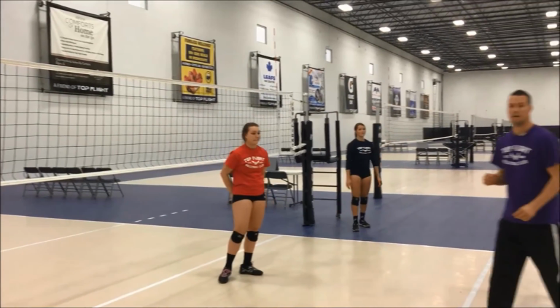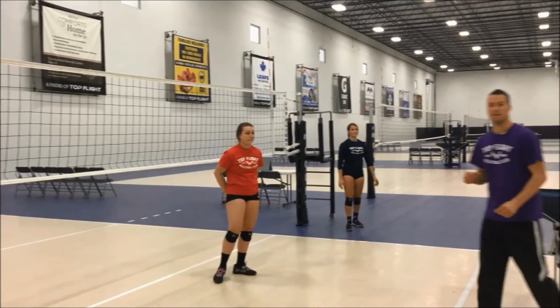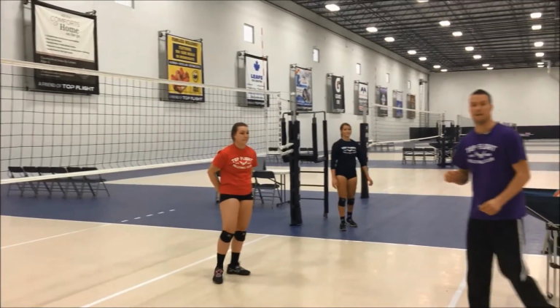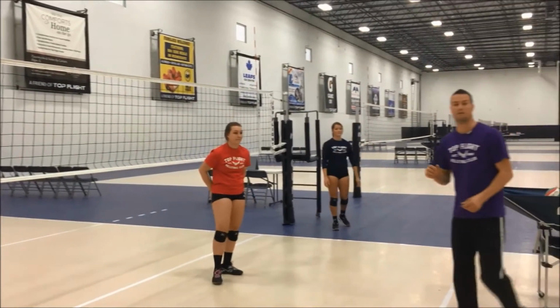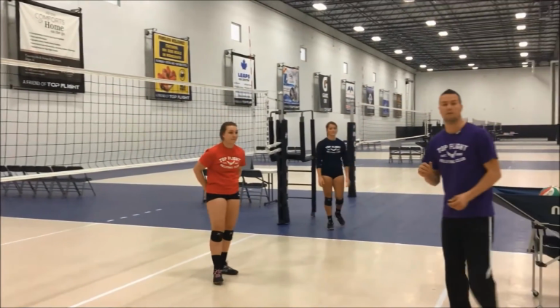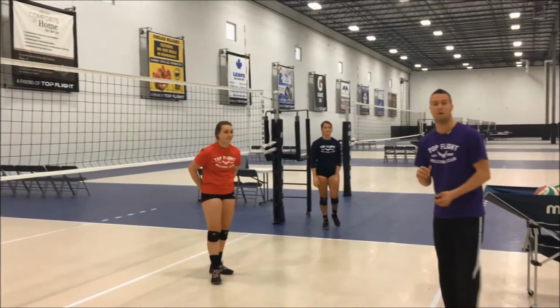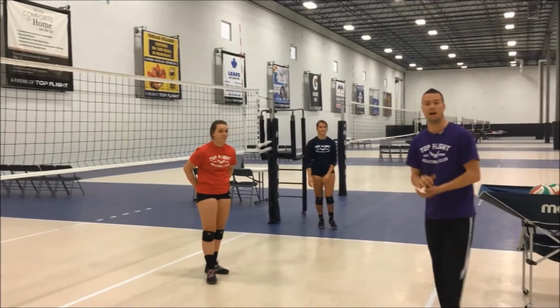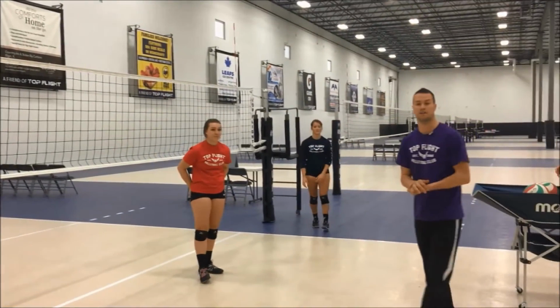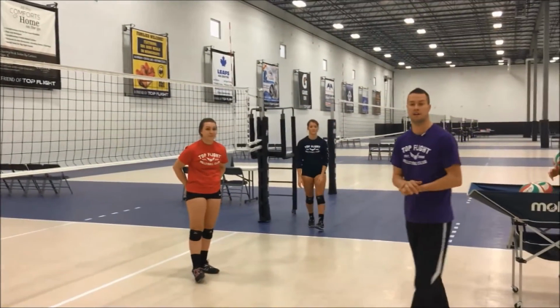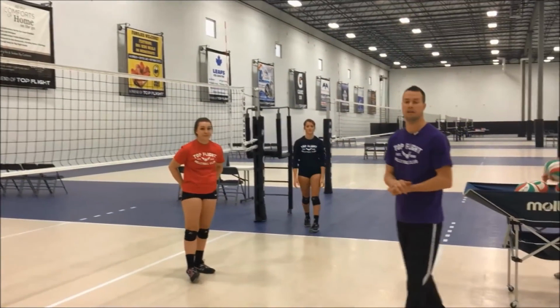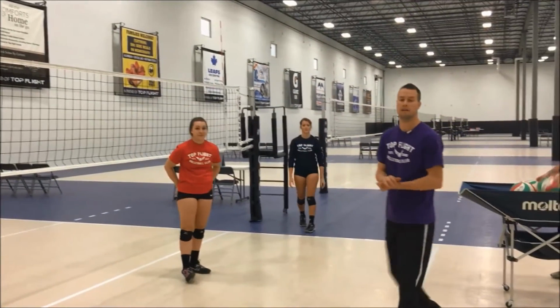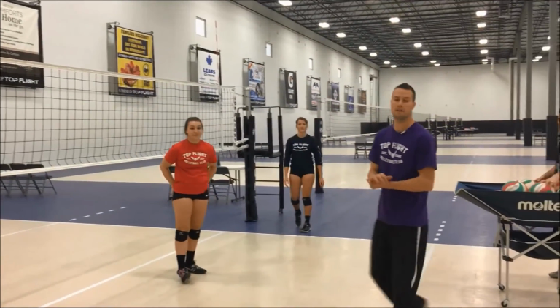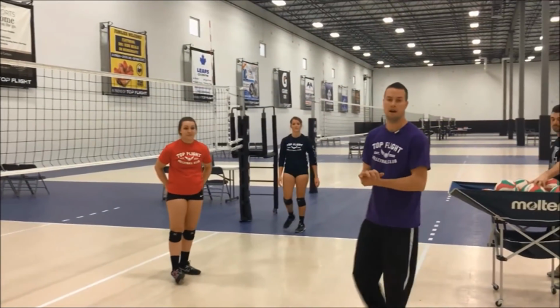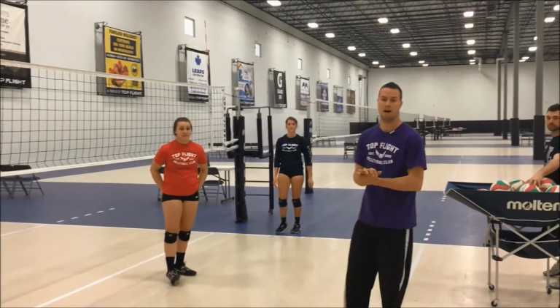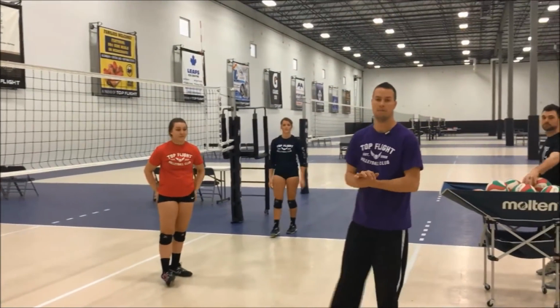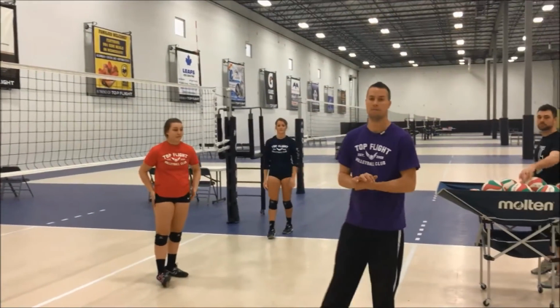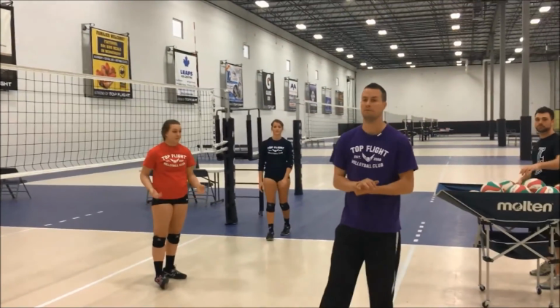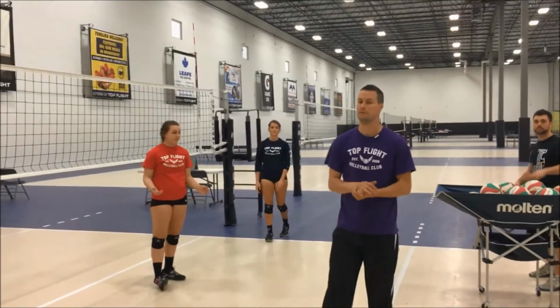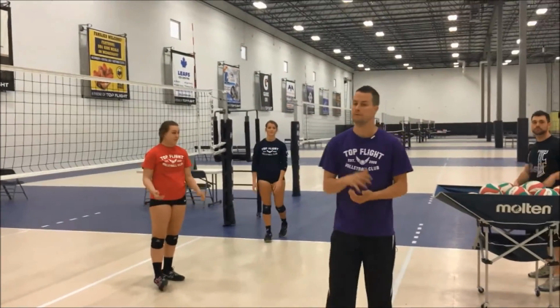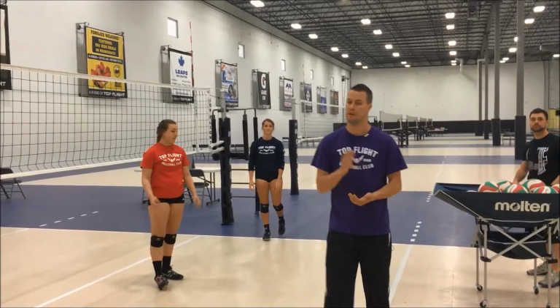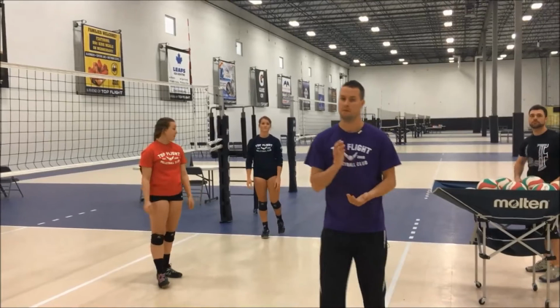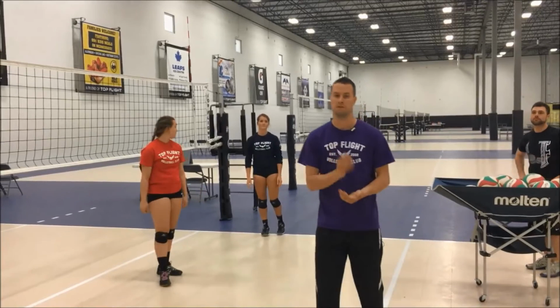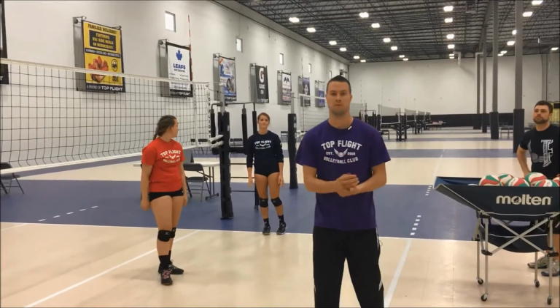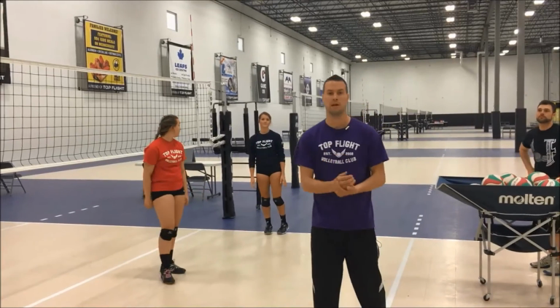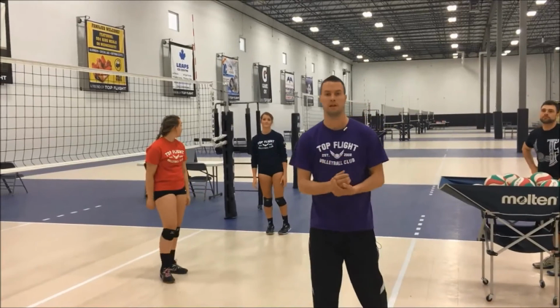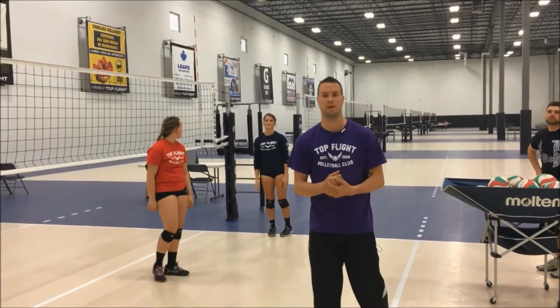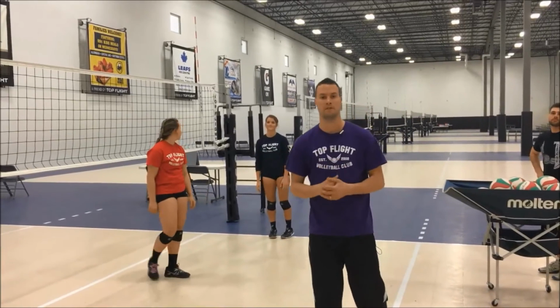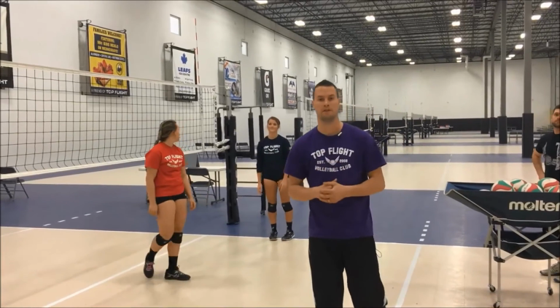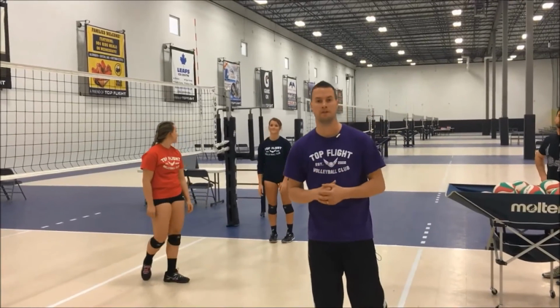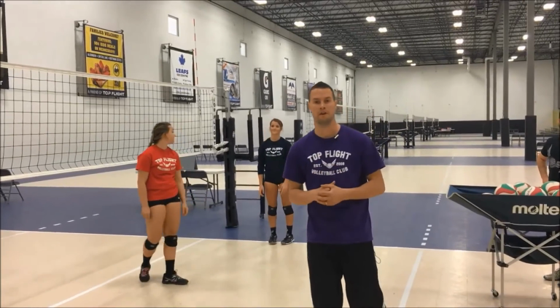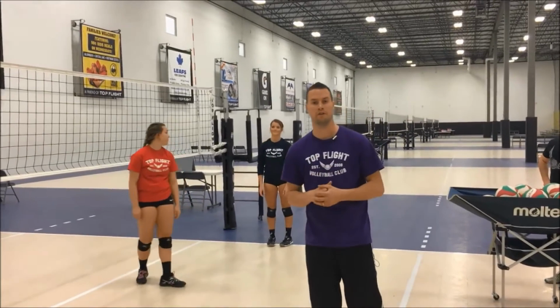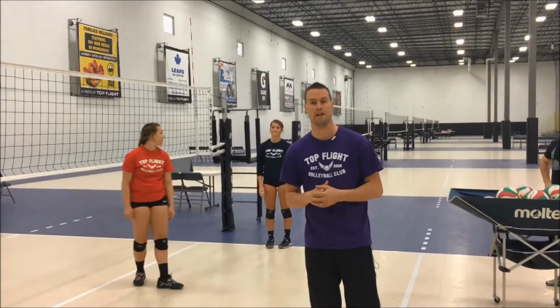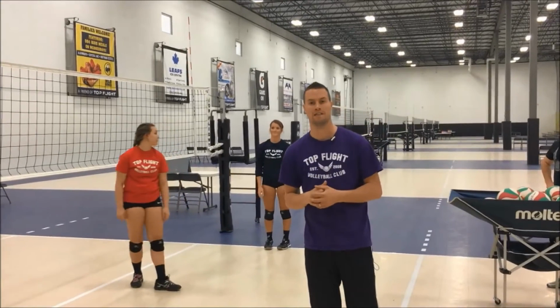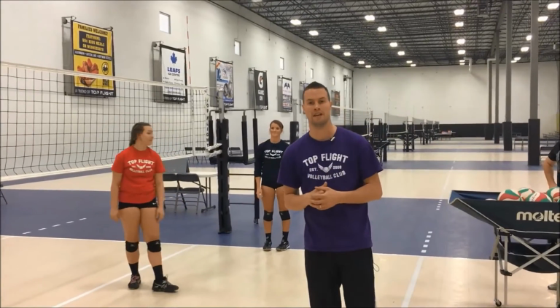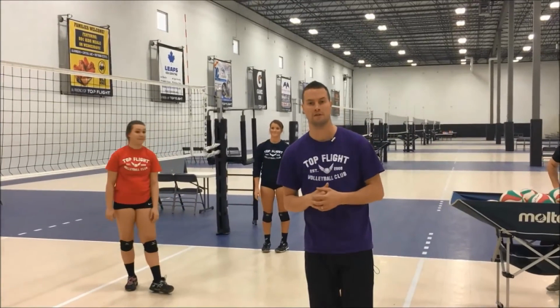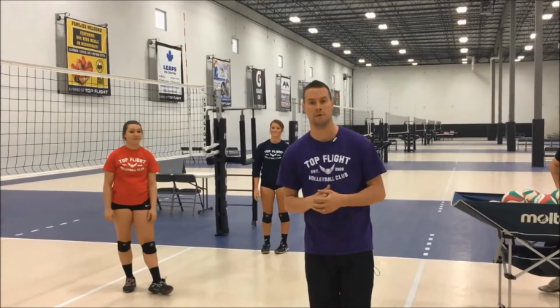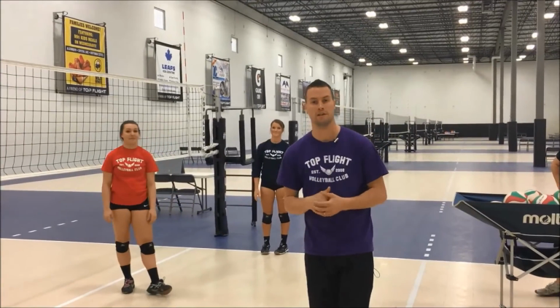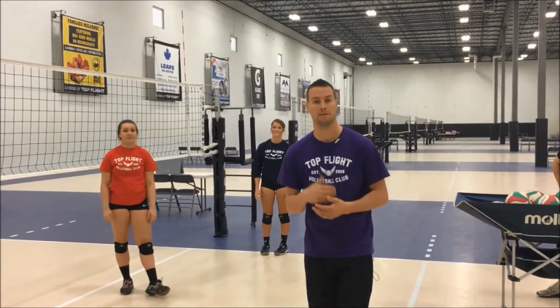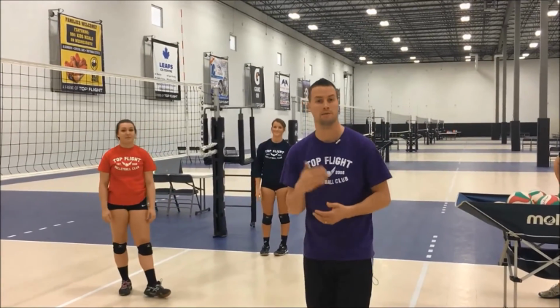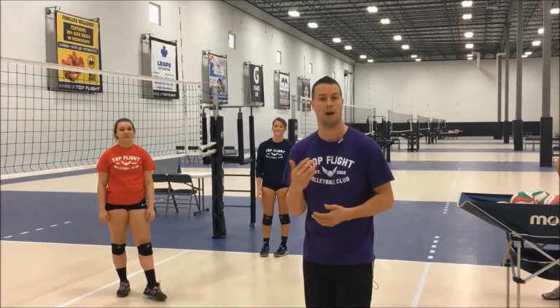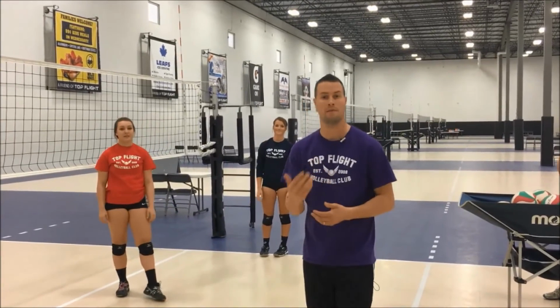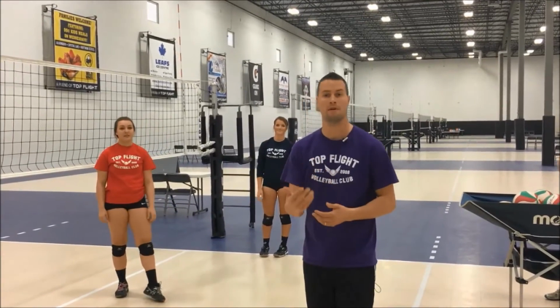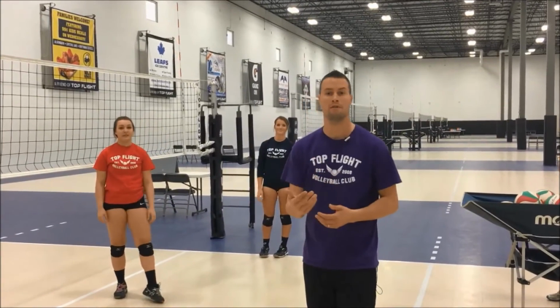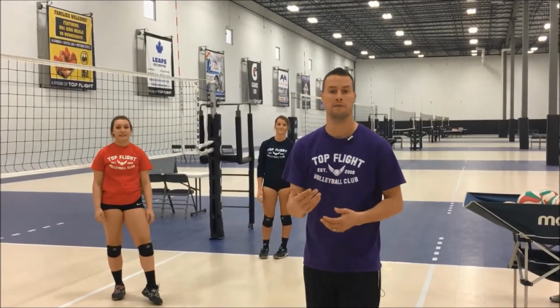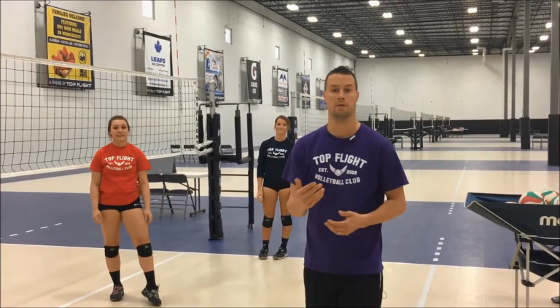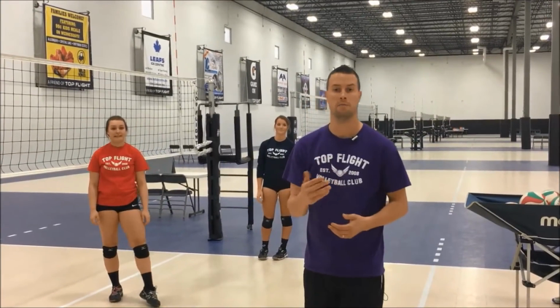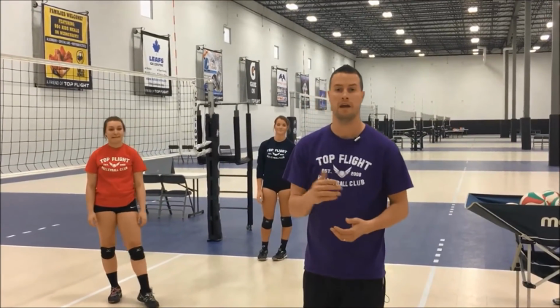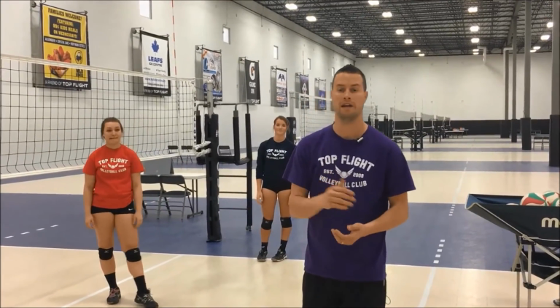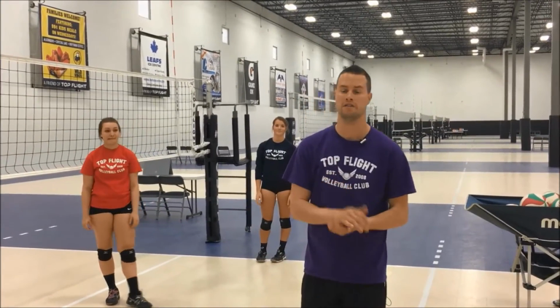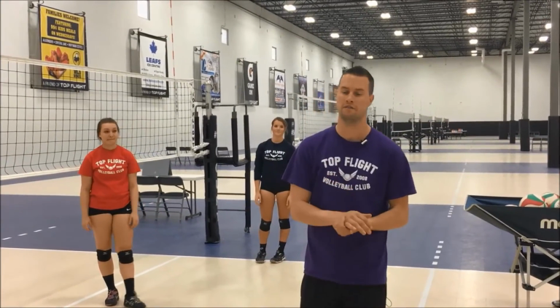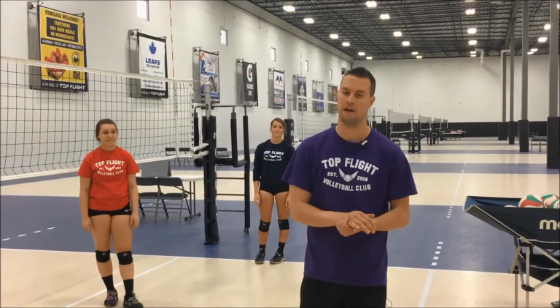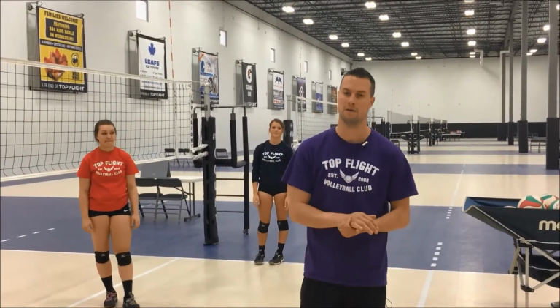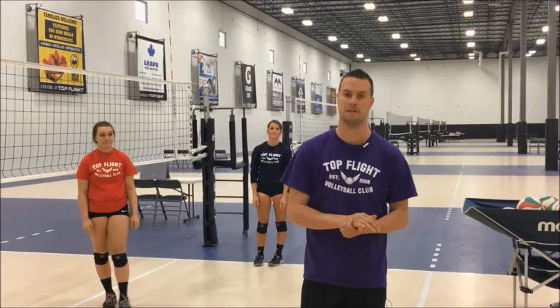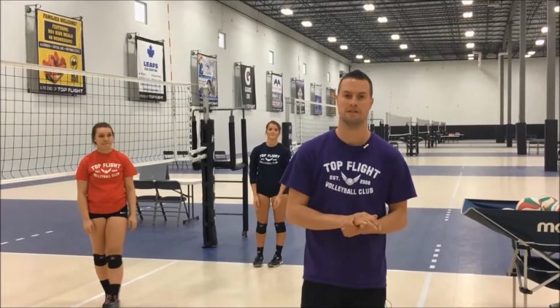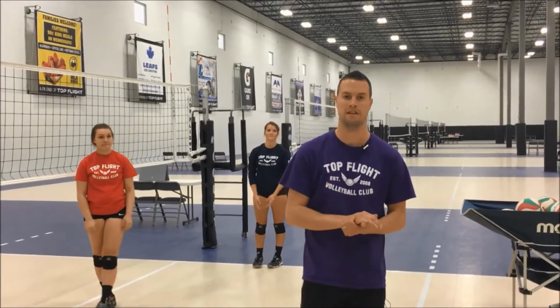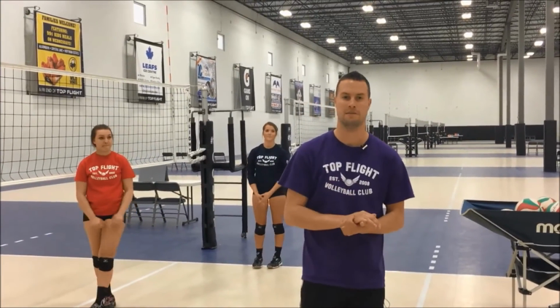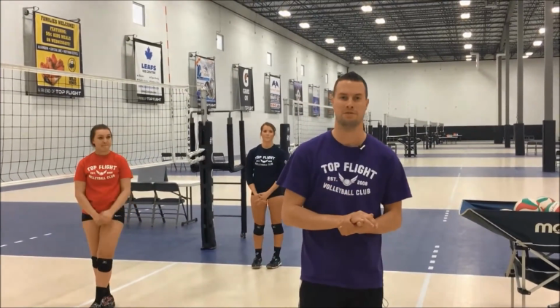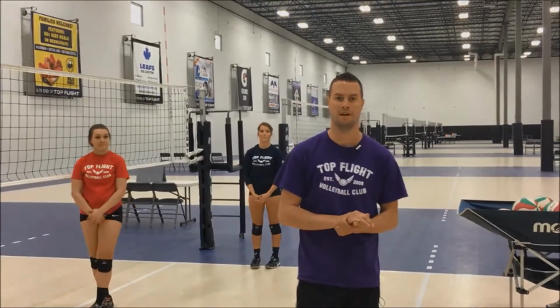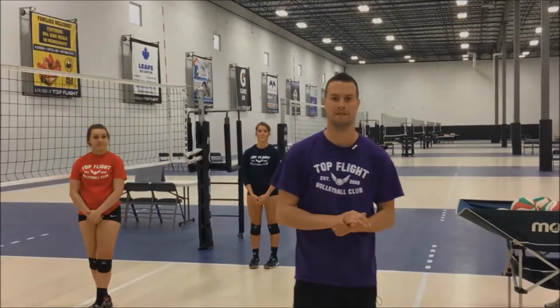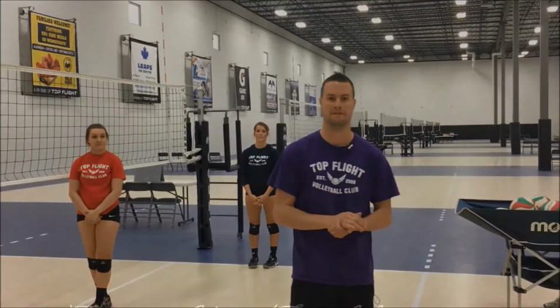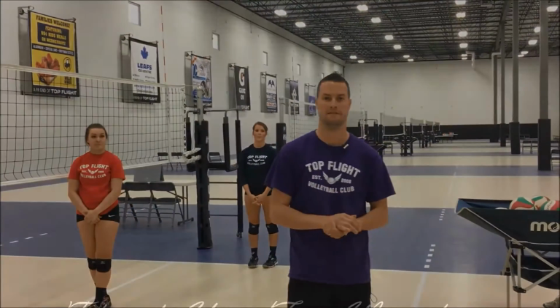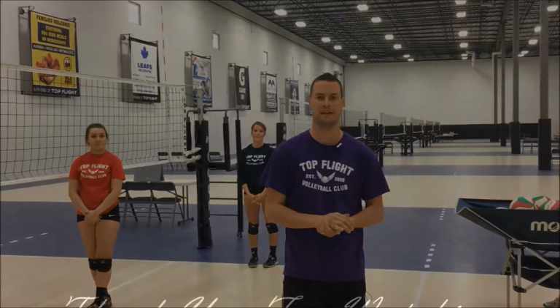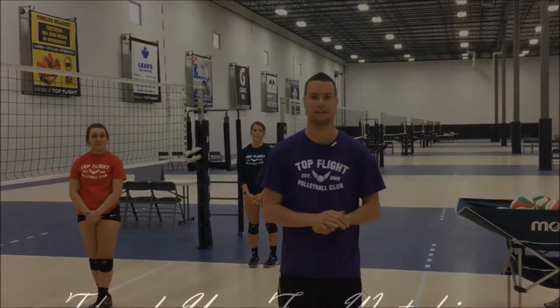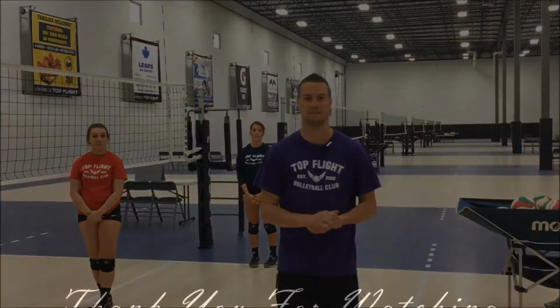Thank you for watching. Stay with us weekly — we'll have another video for you guys next week. Subscribe on our Facebook page and follow us on Snapchat. Thanks.